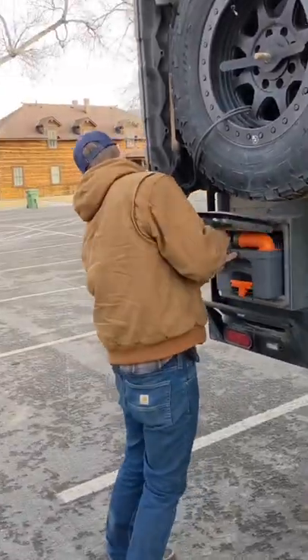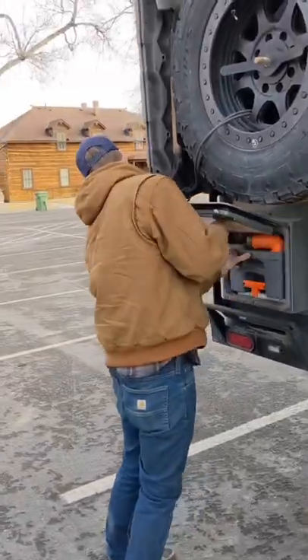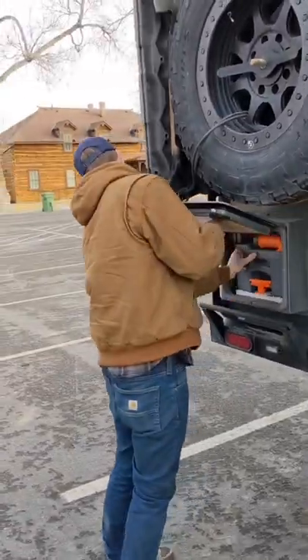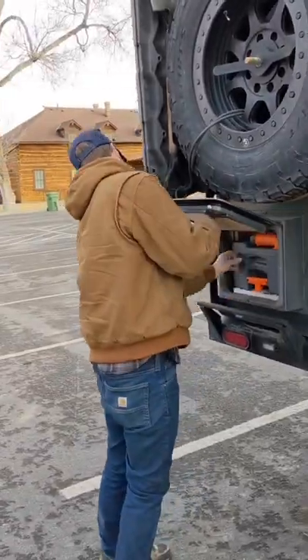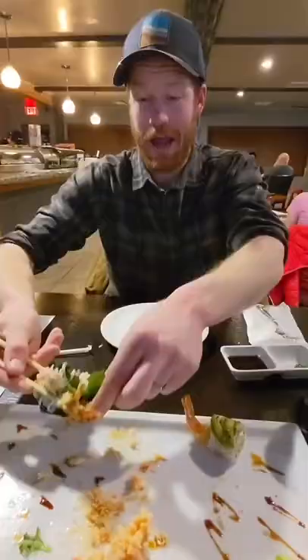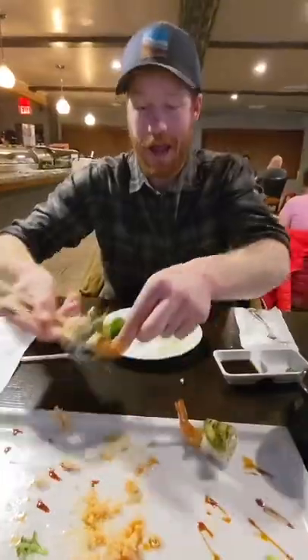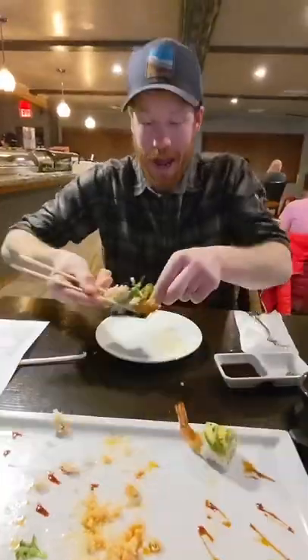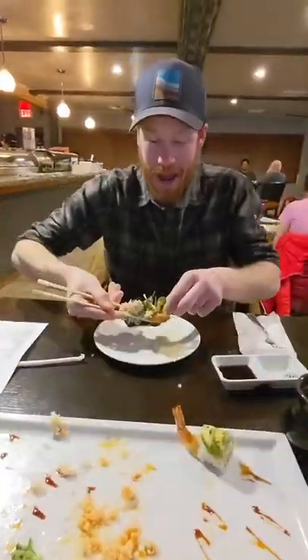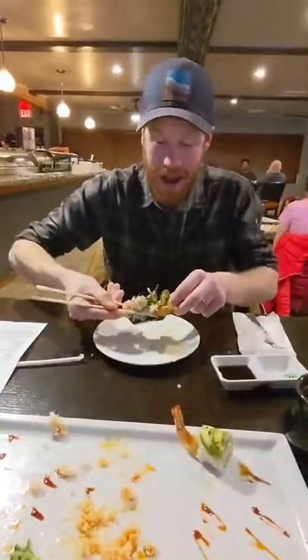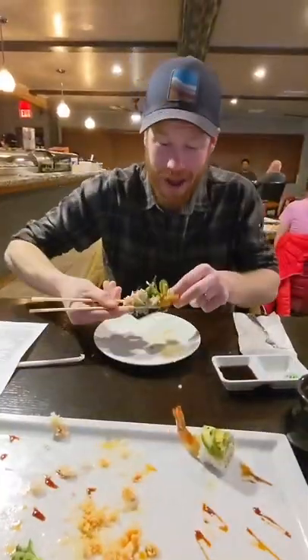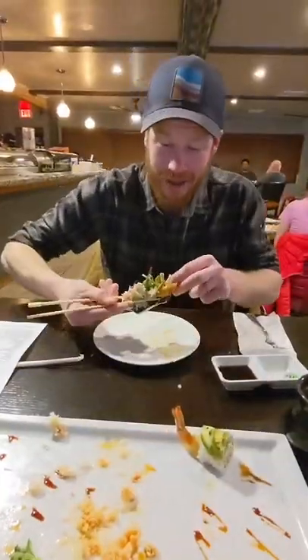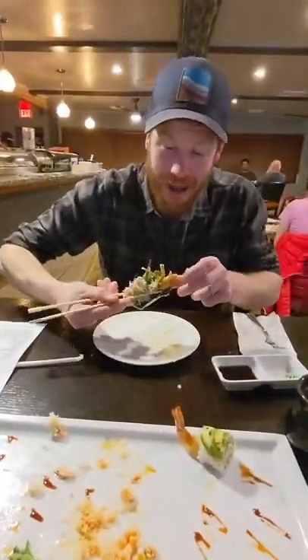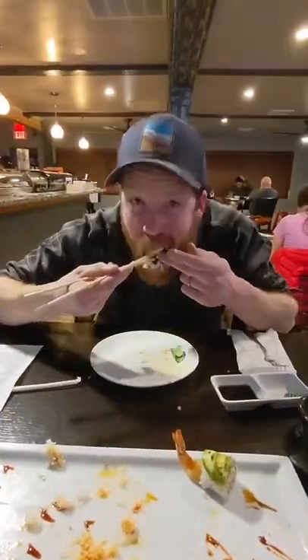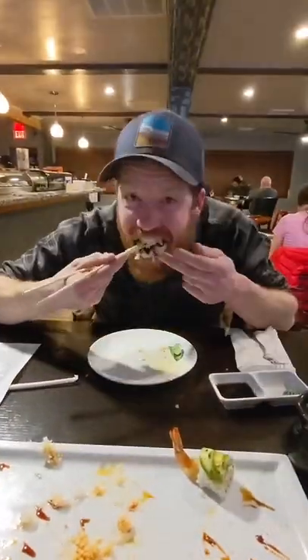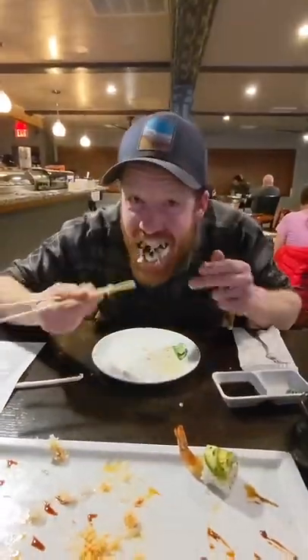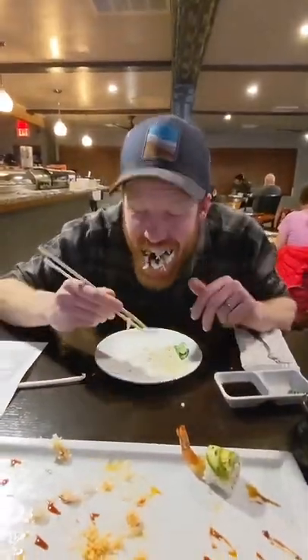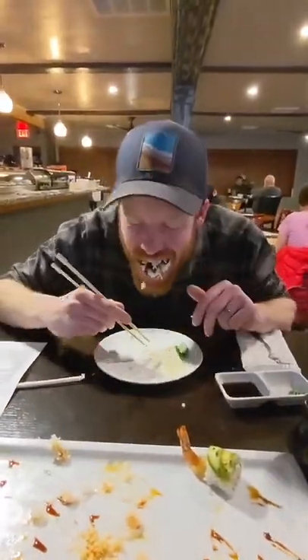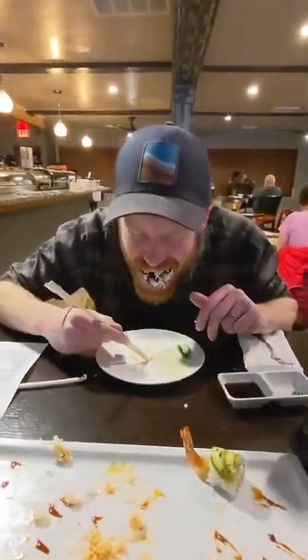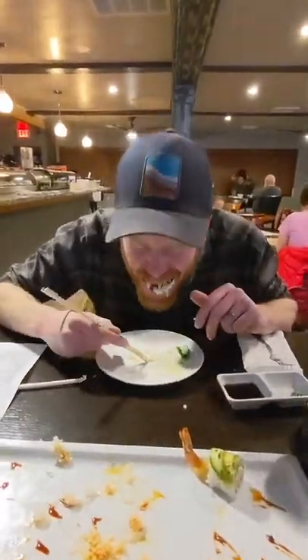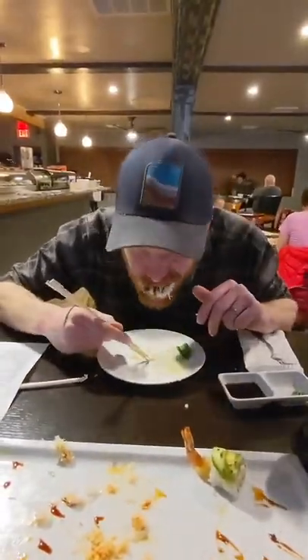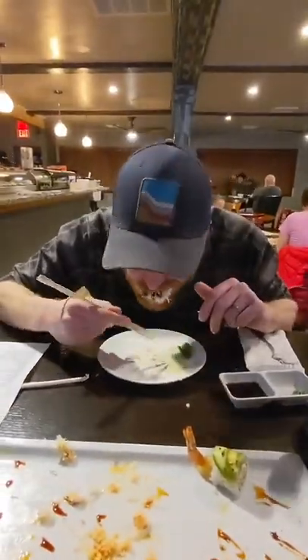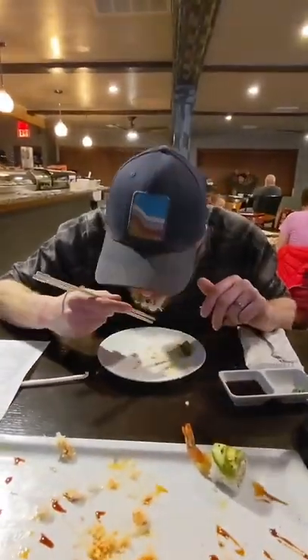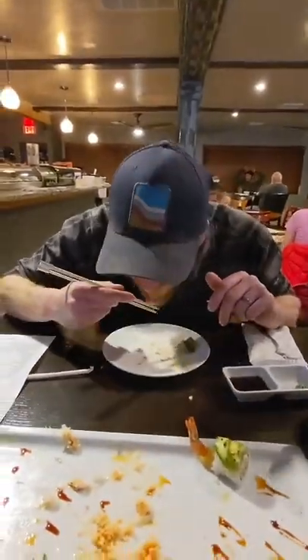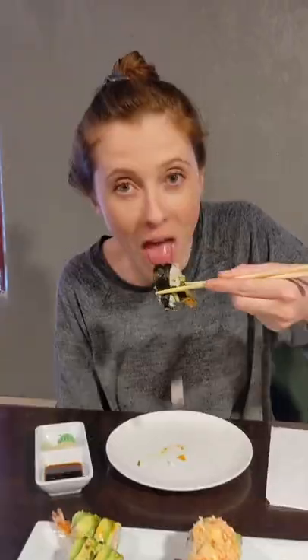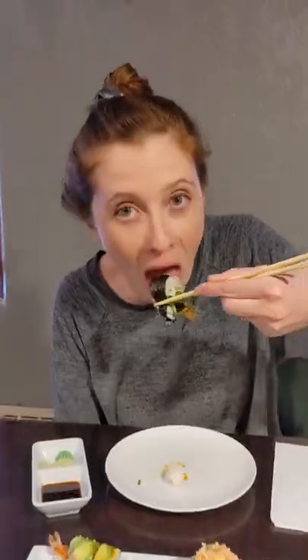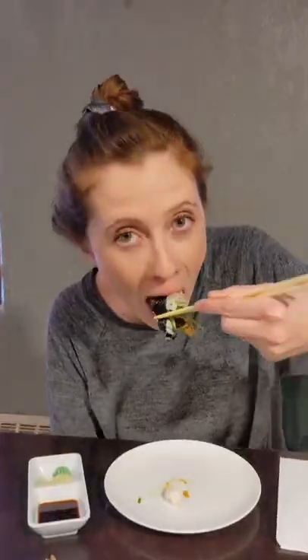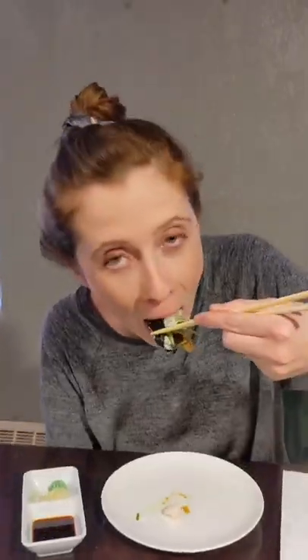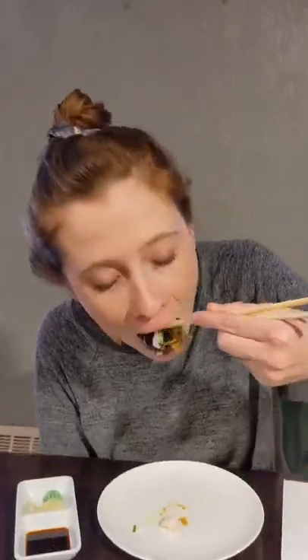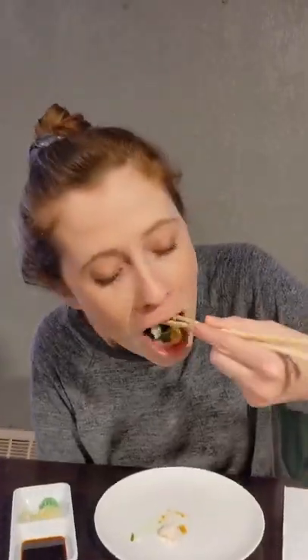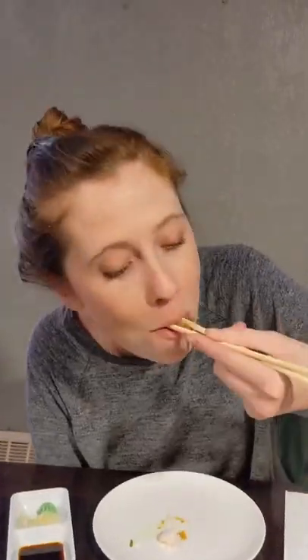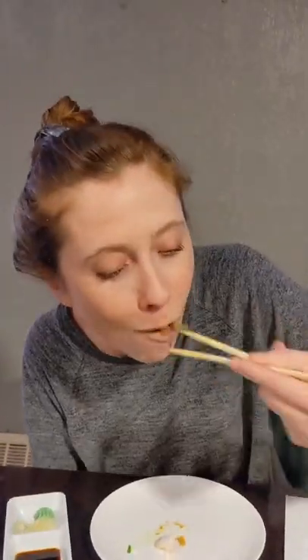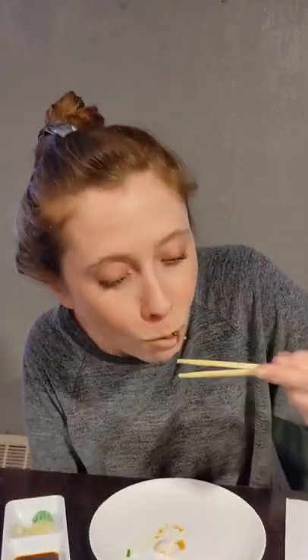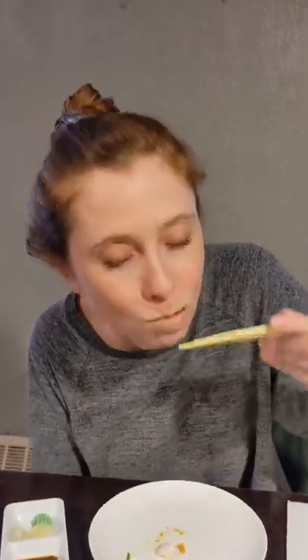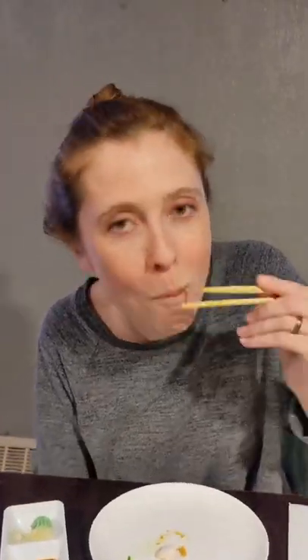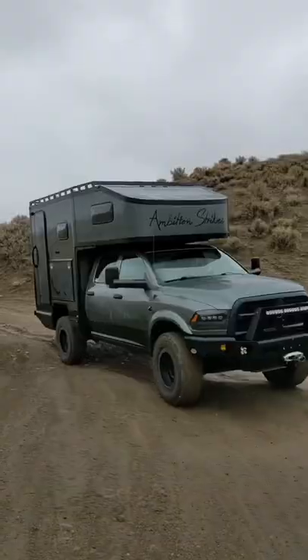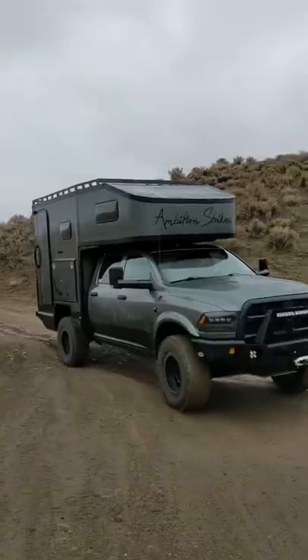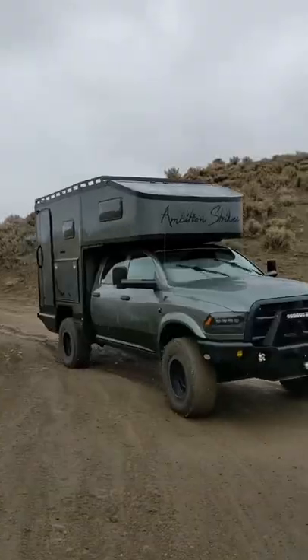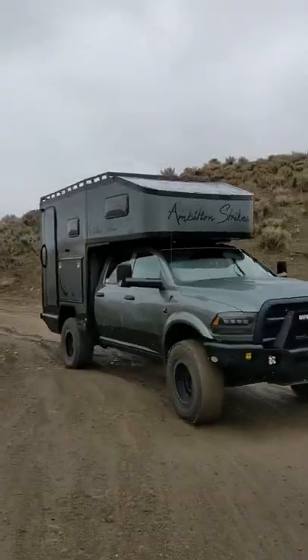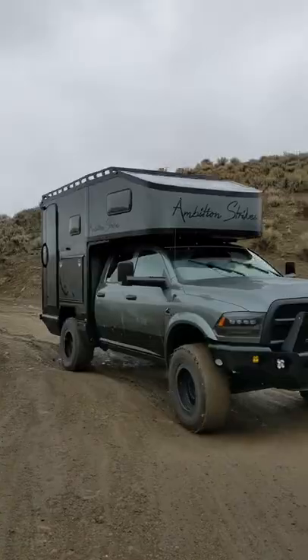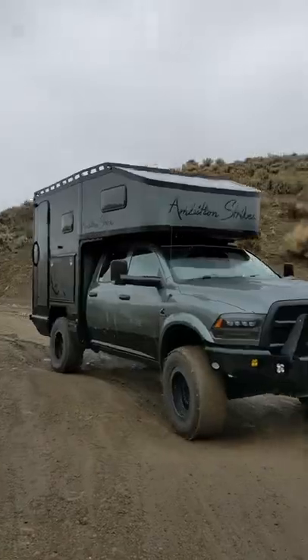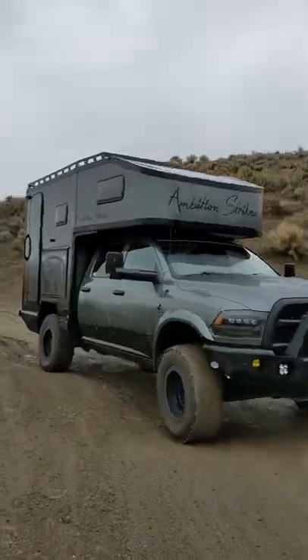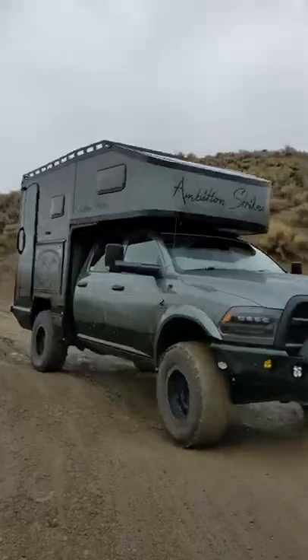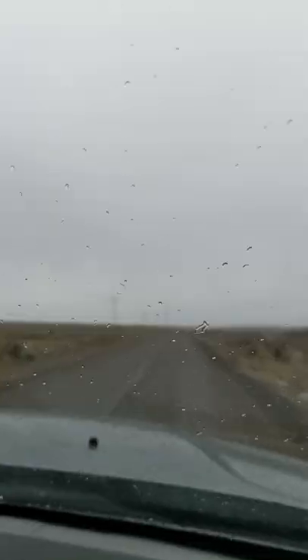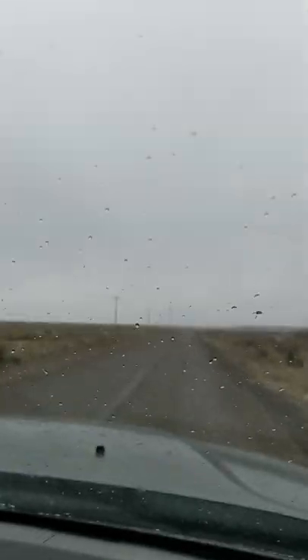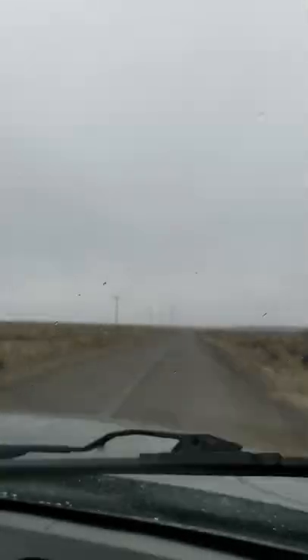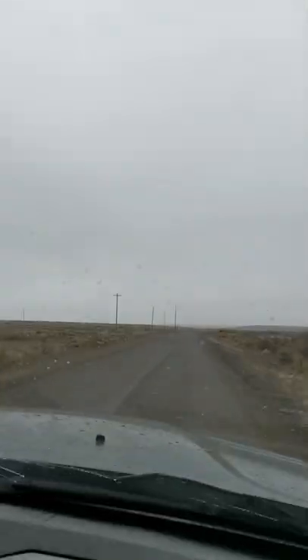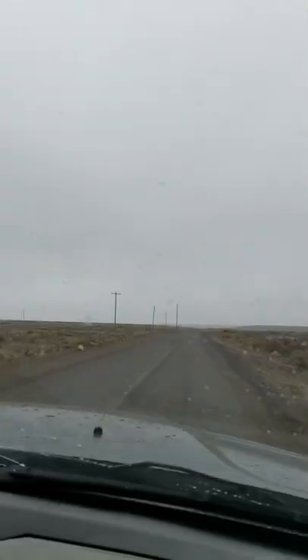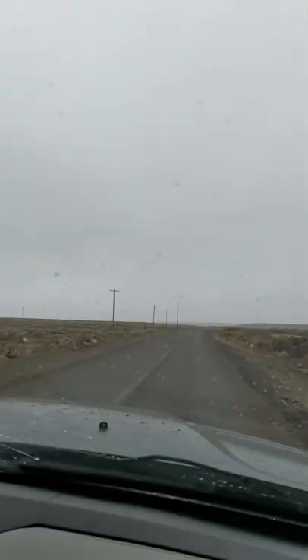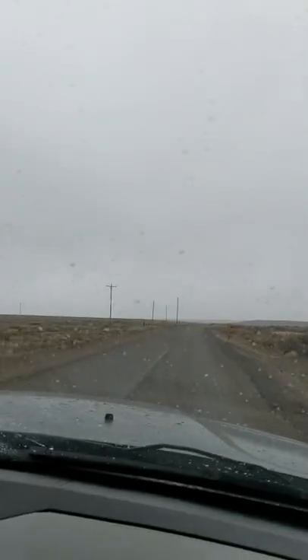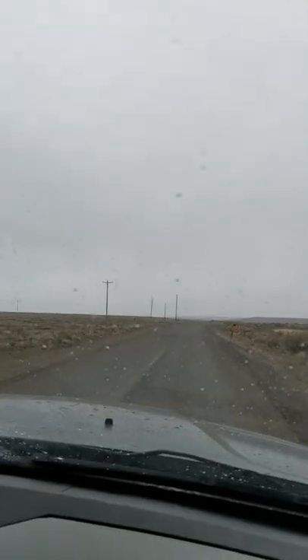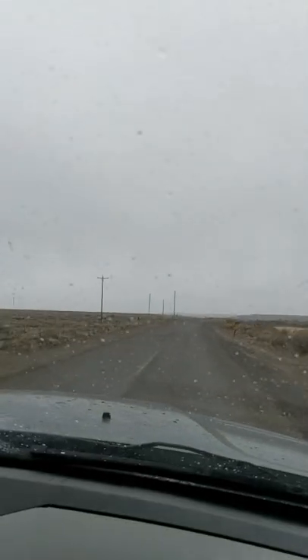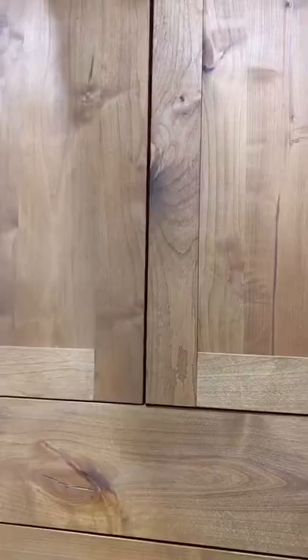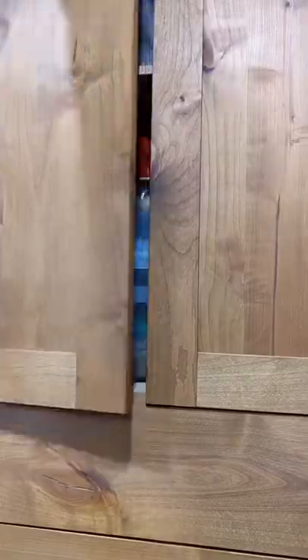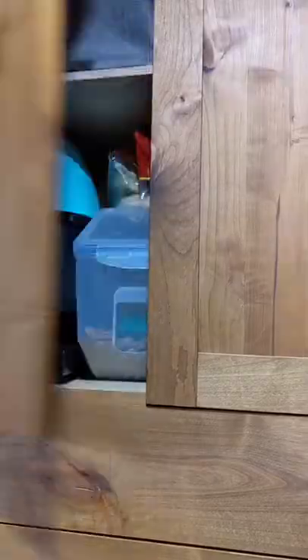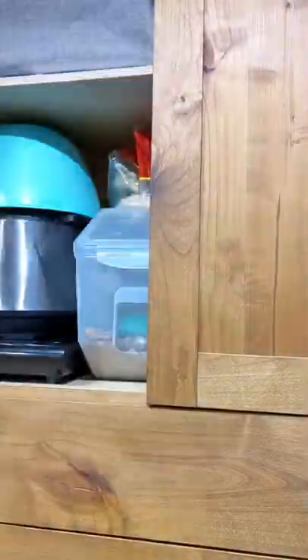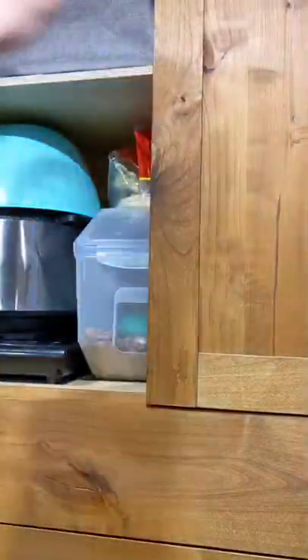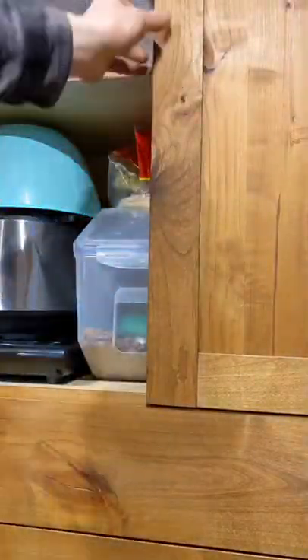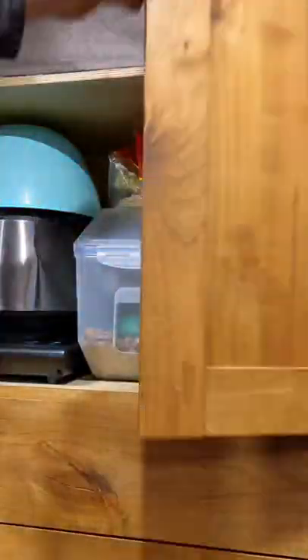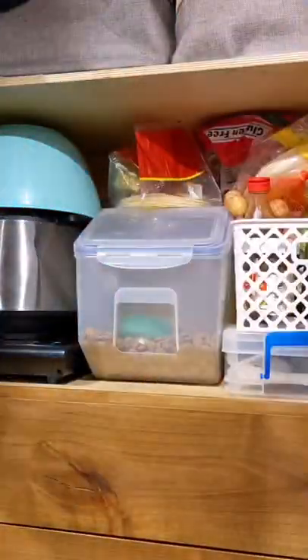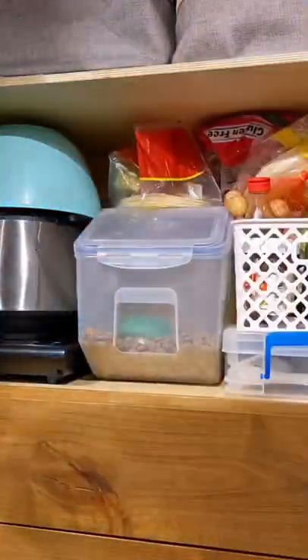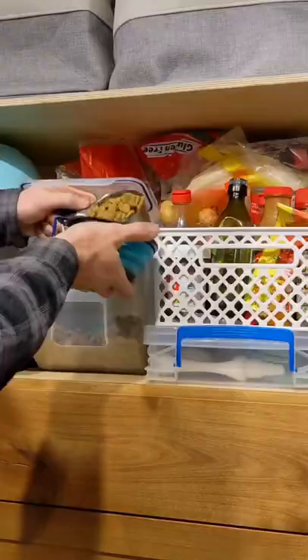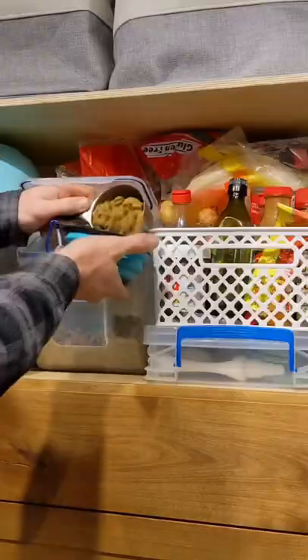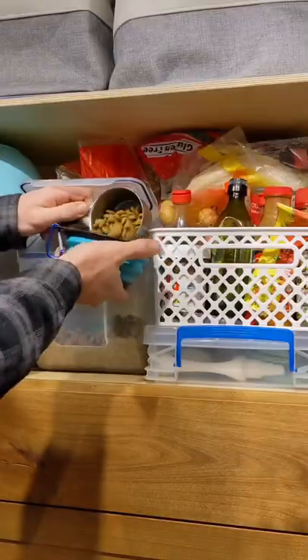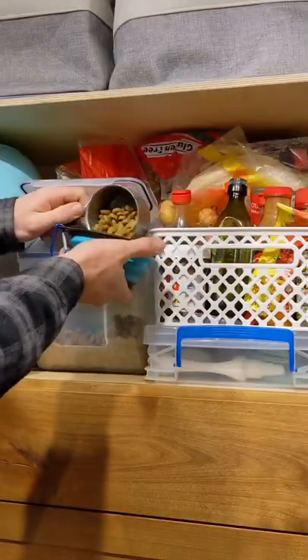We splurged on our favorite meal to eat out — sushi. Then we left town in search of our campsite for the night, and with everyone fed.